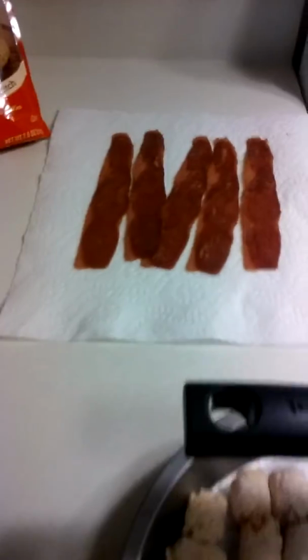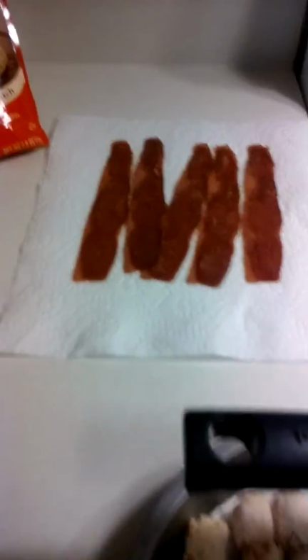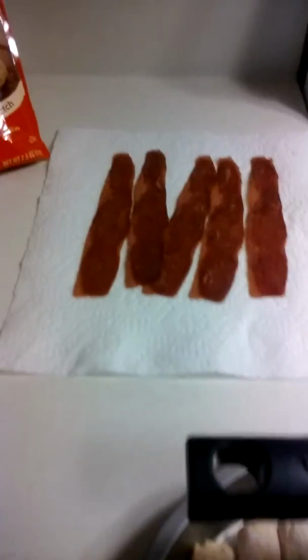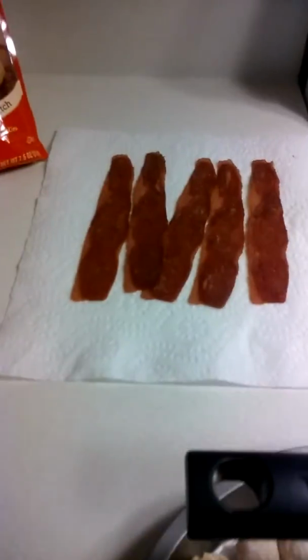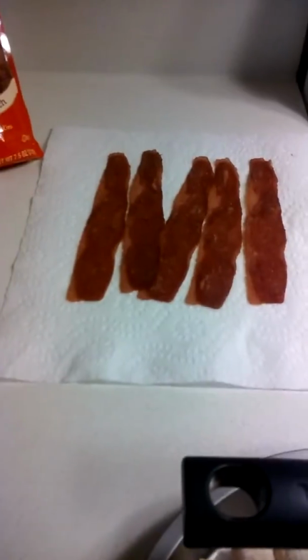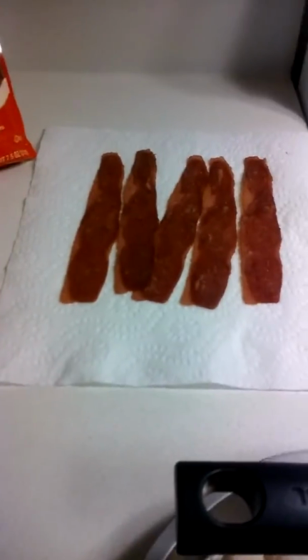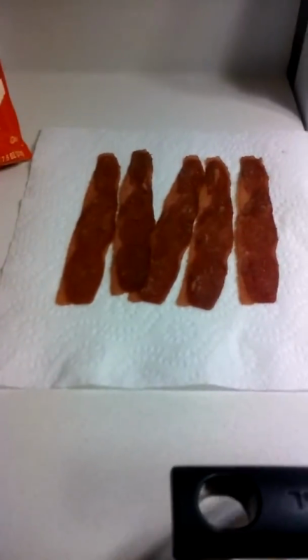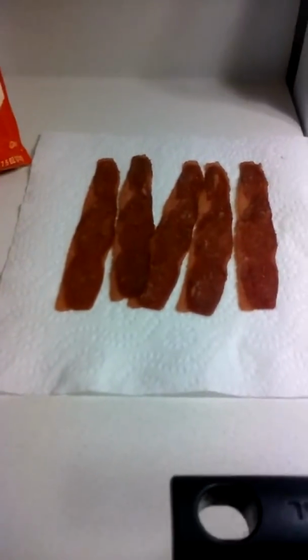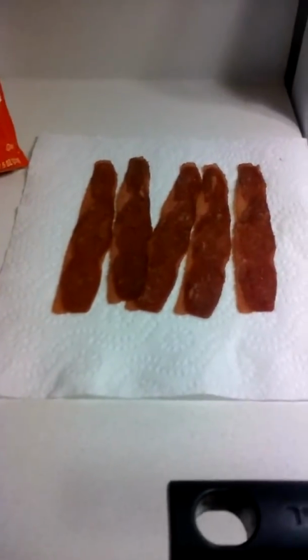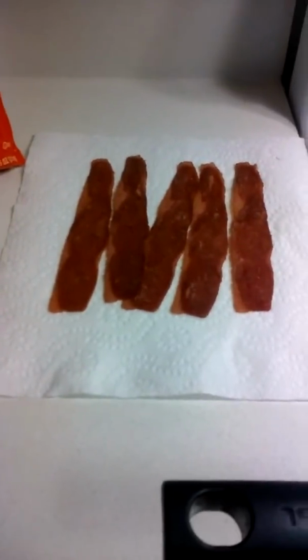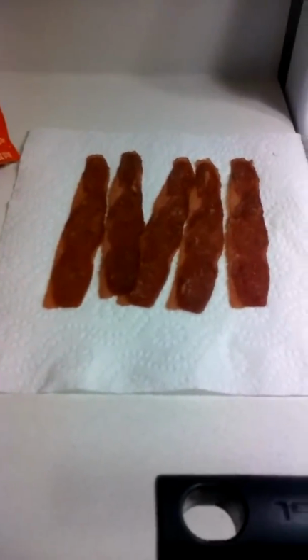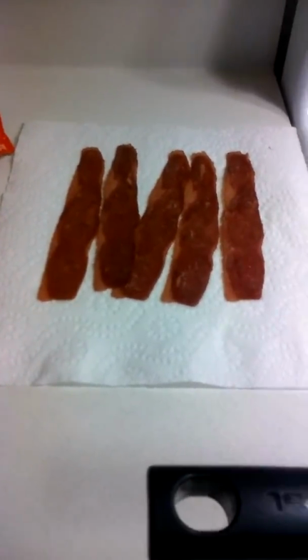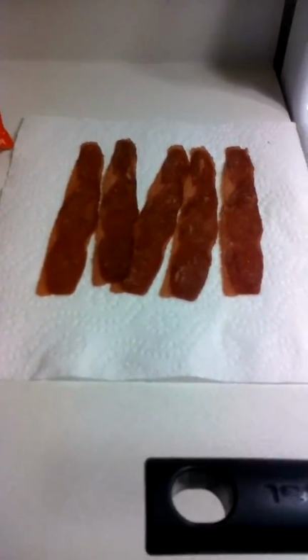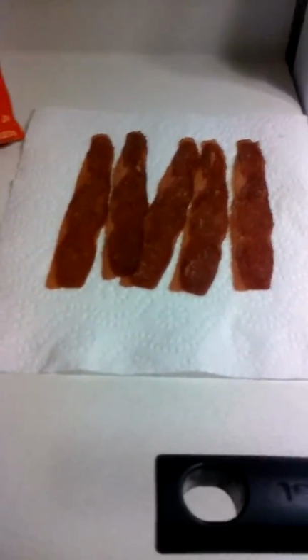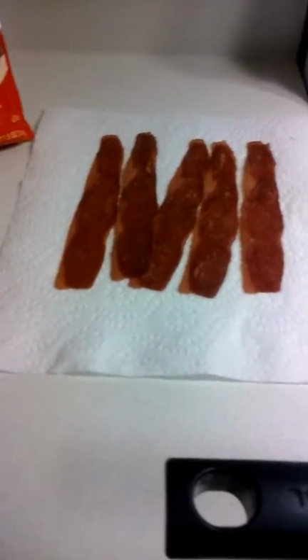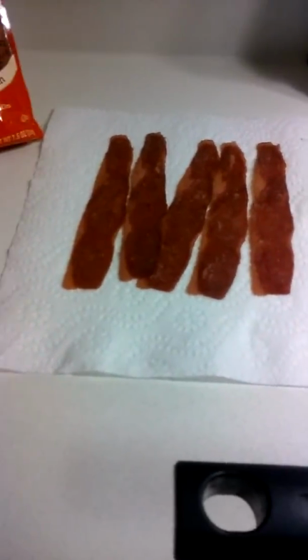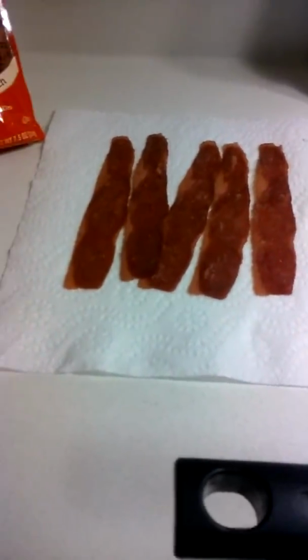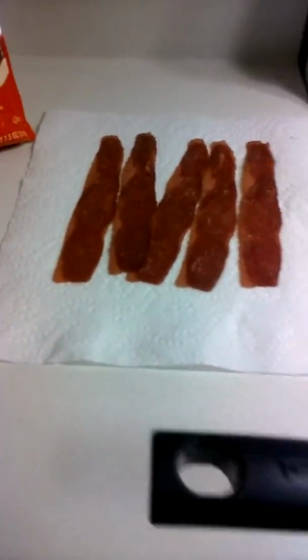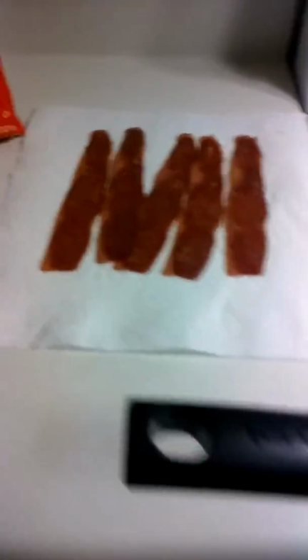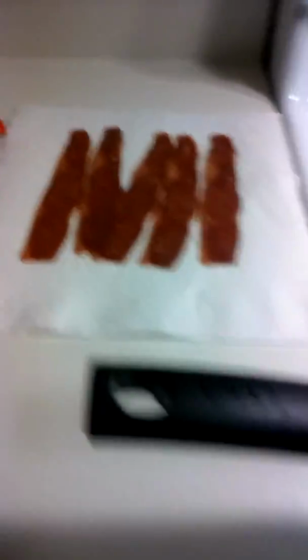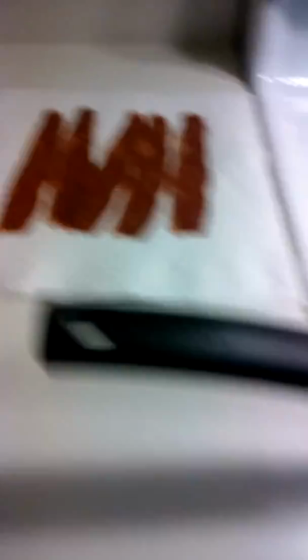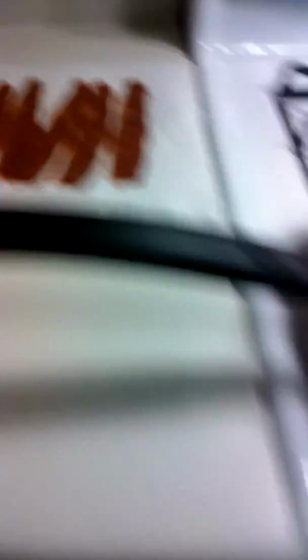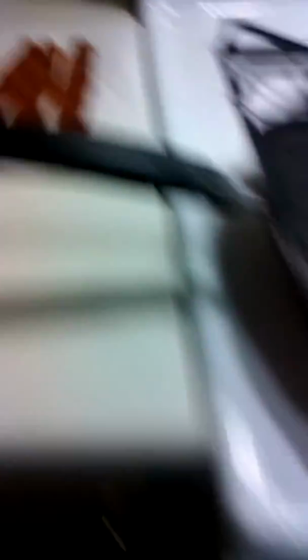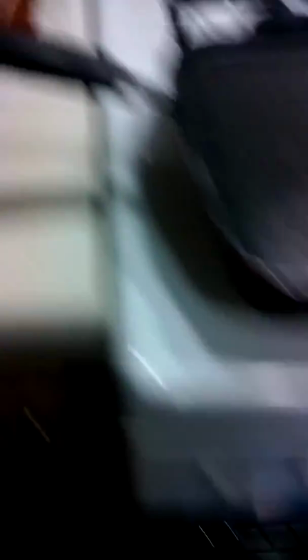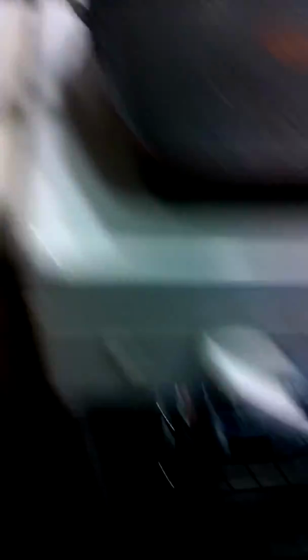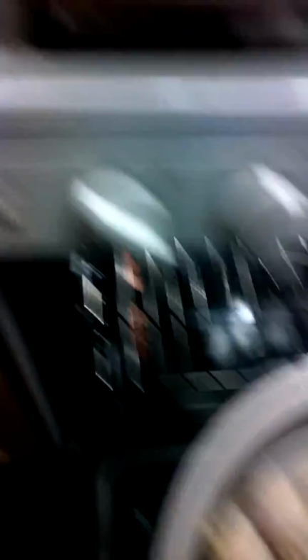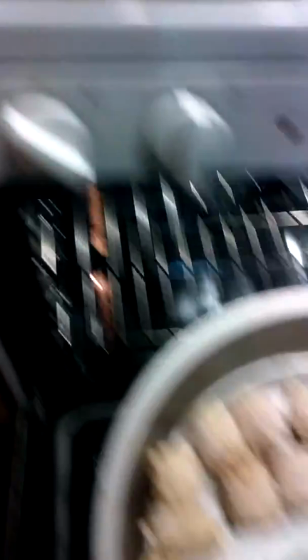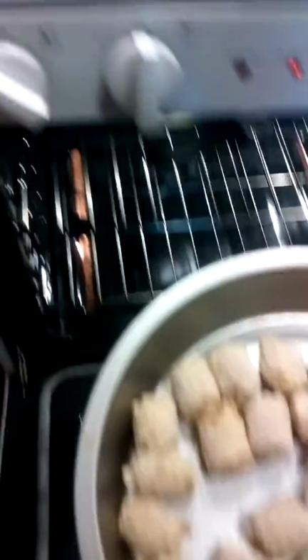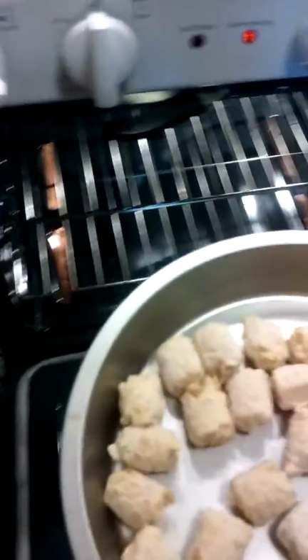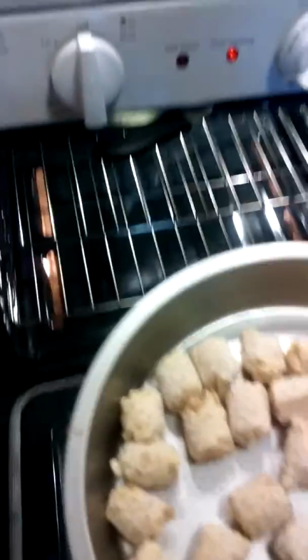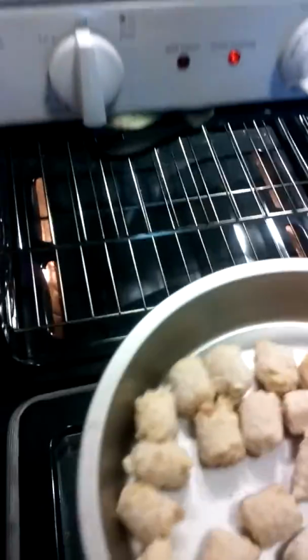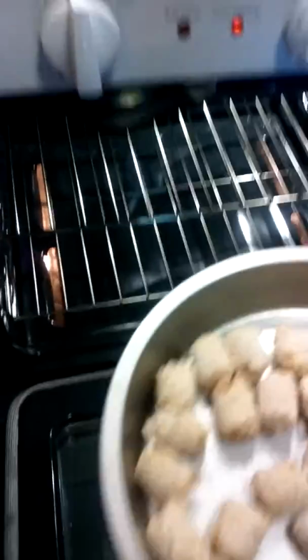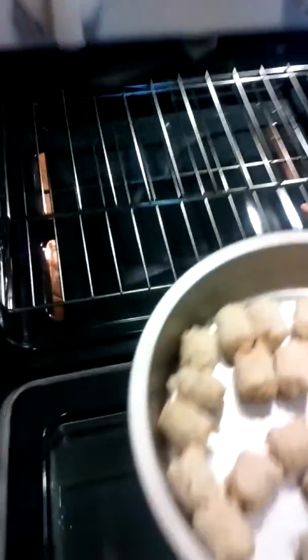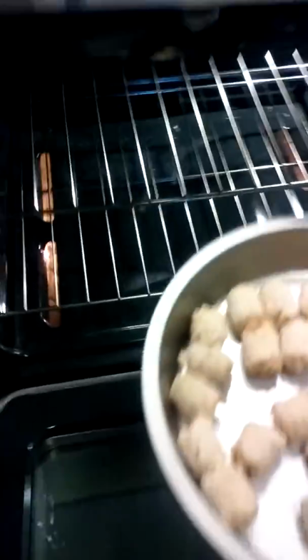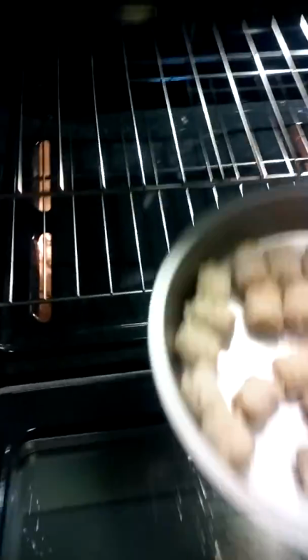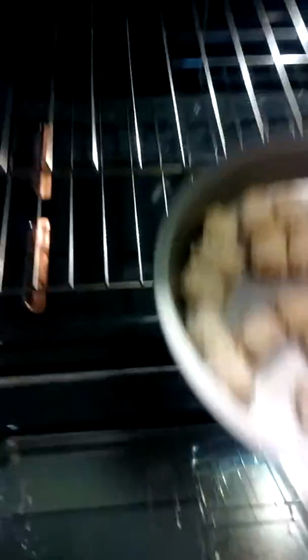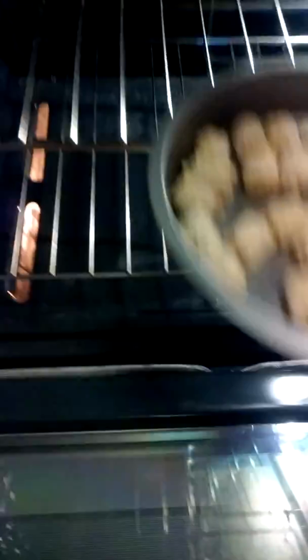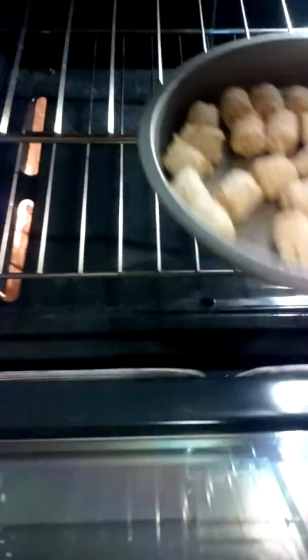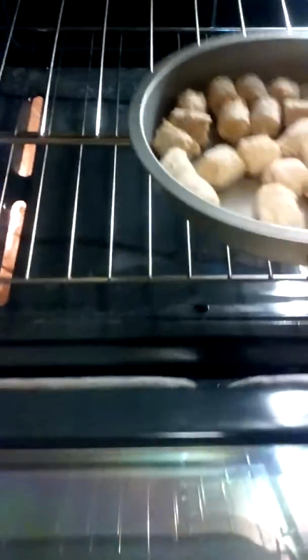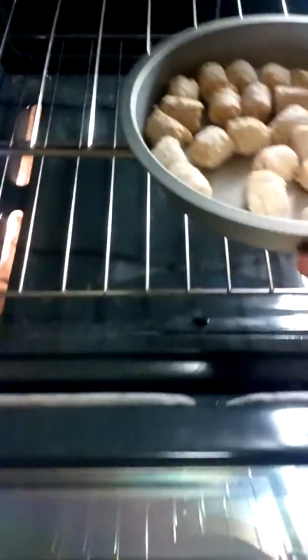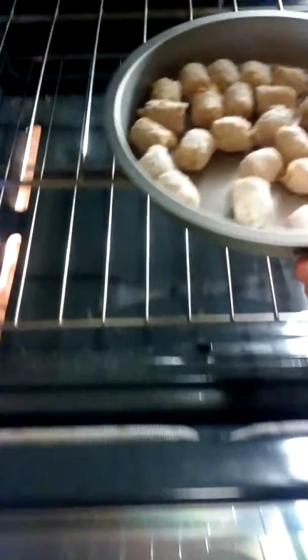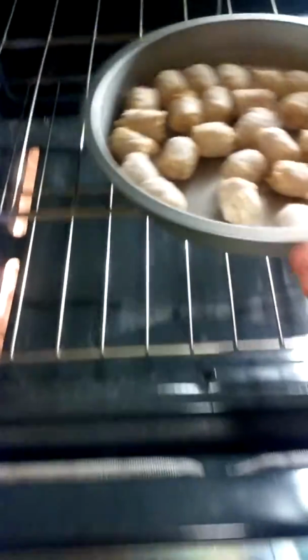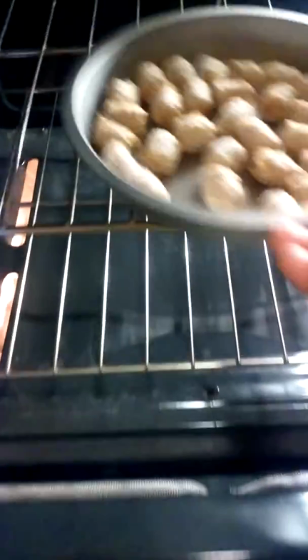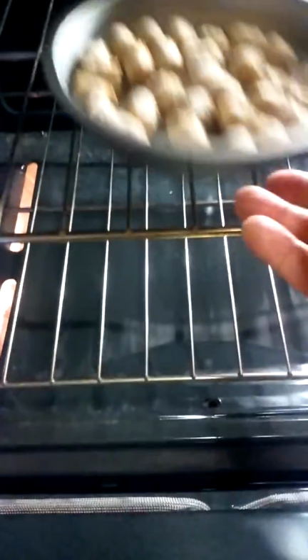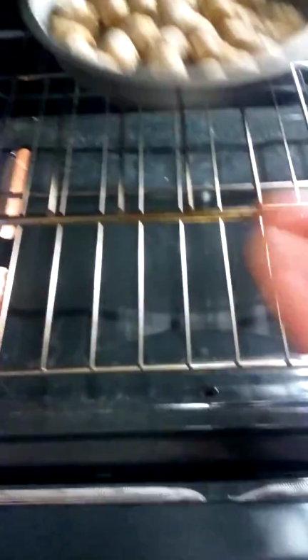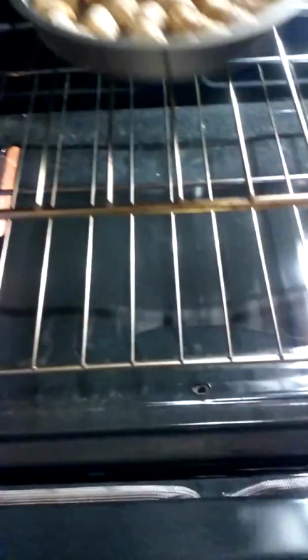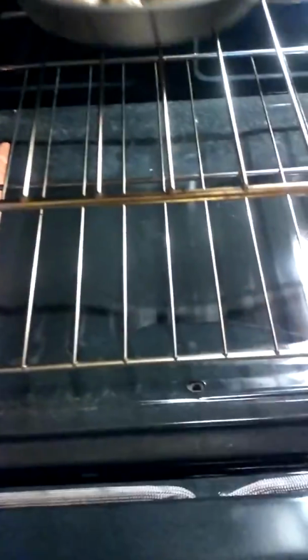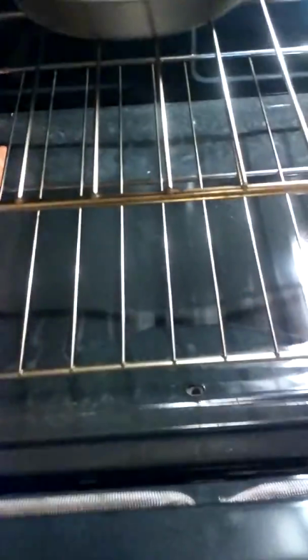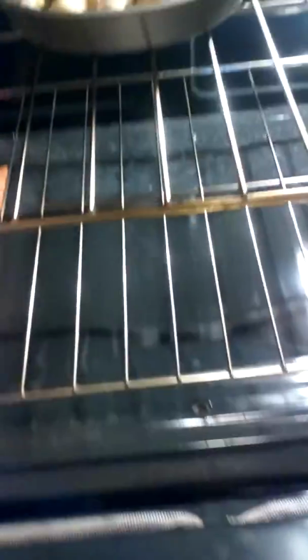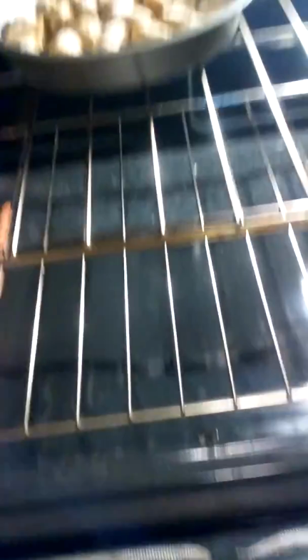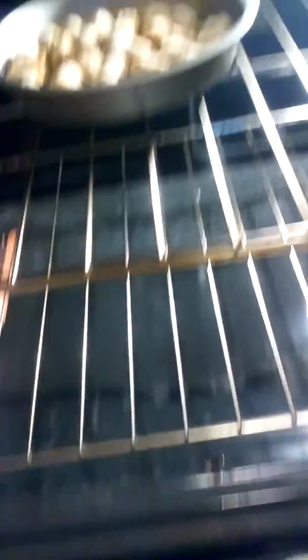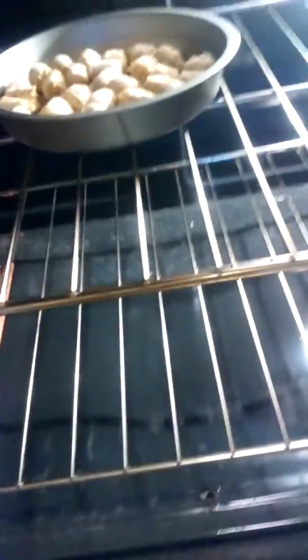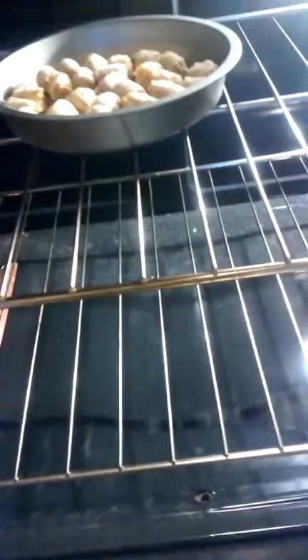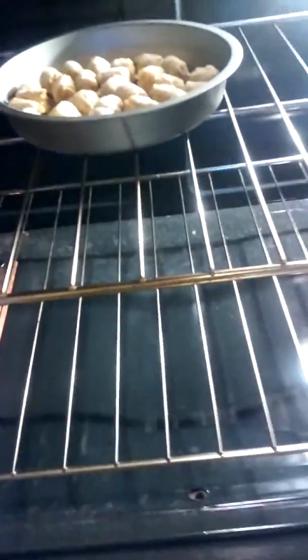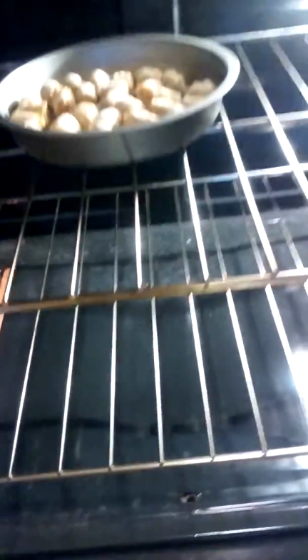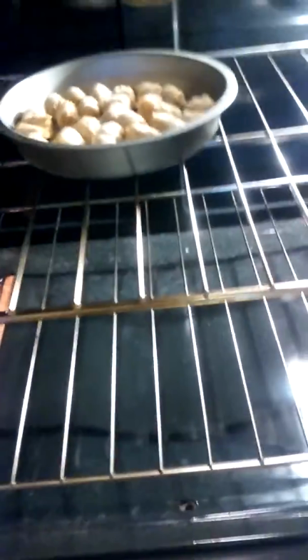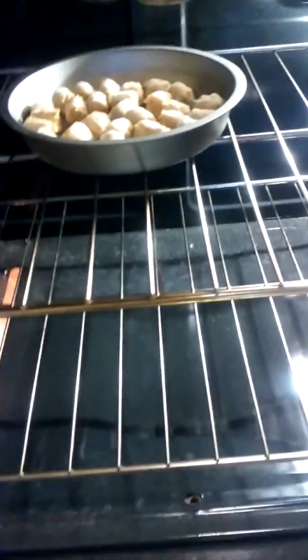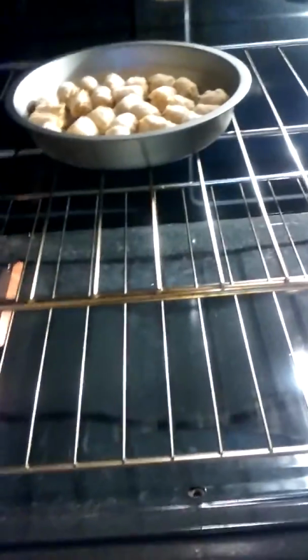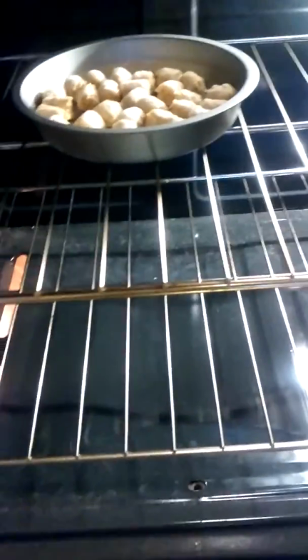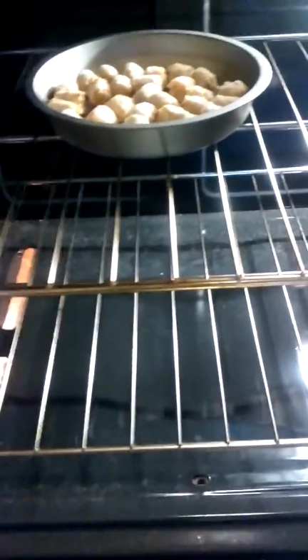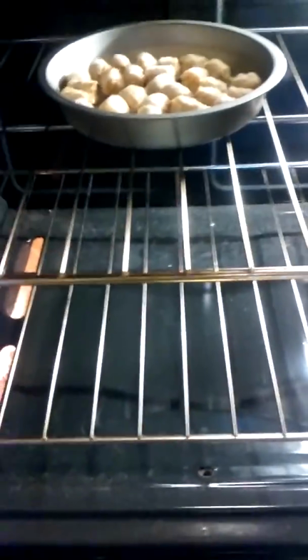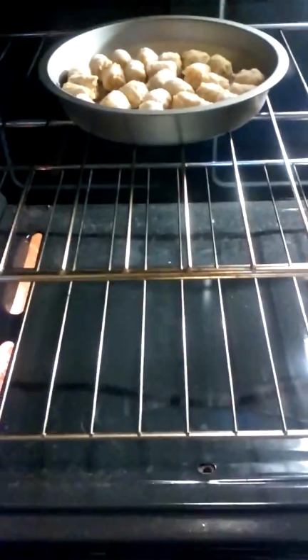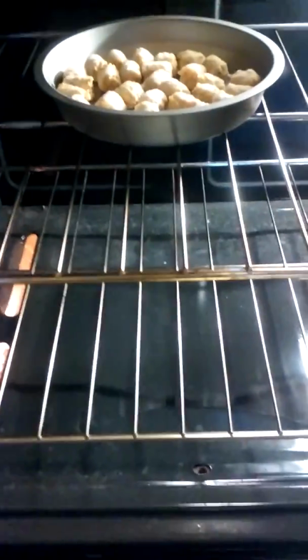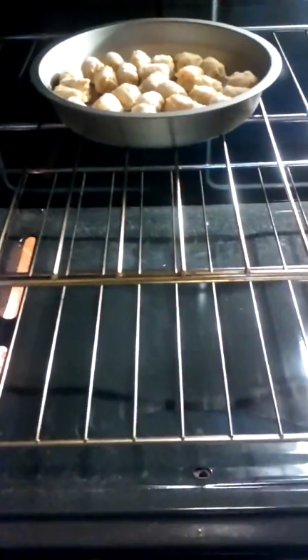Okay our bacon is done. Time to add the tater tots to the oven and let that cook up.